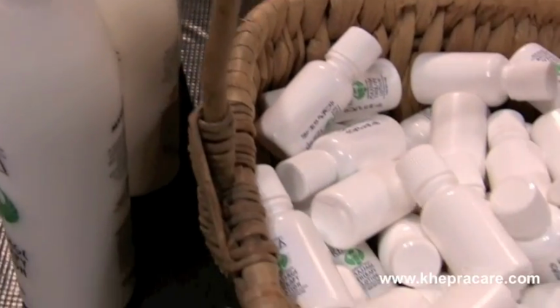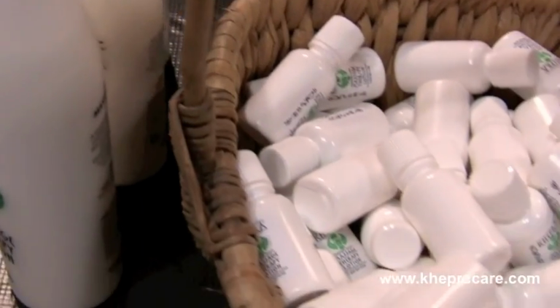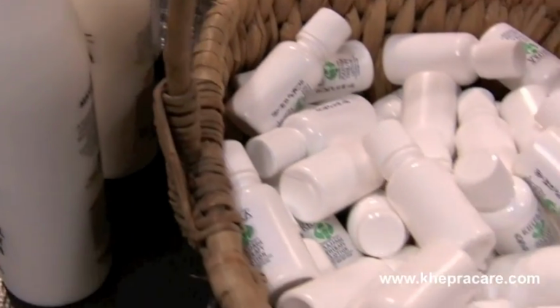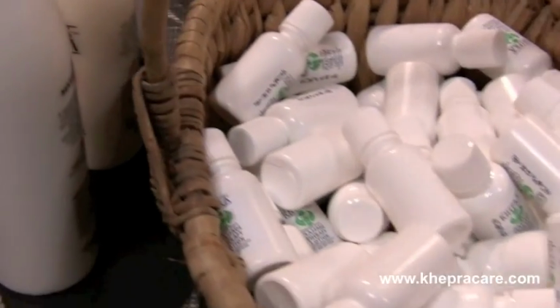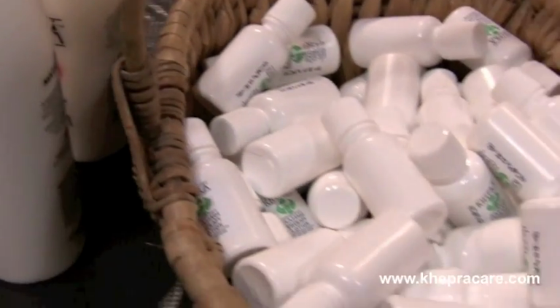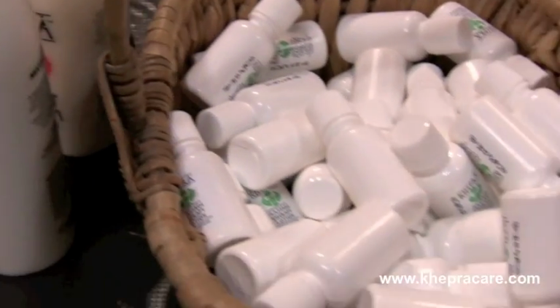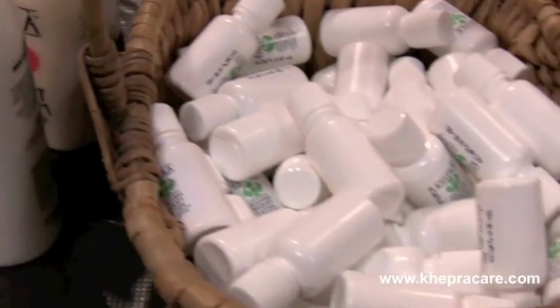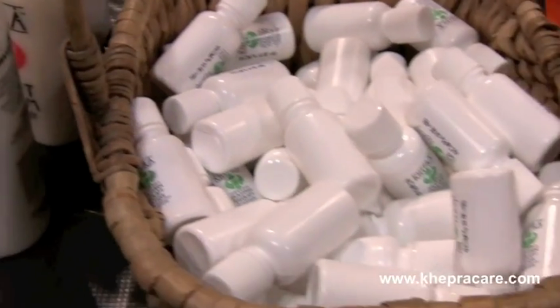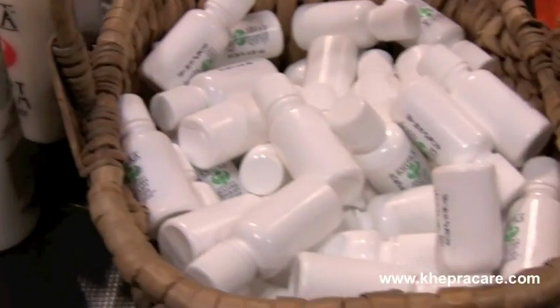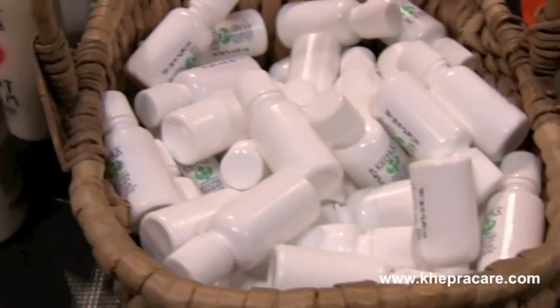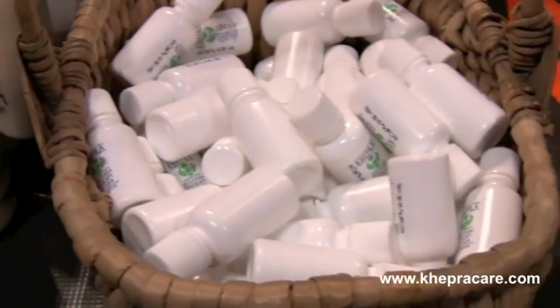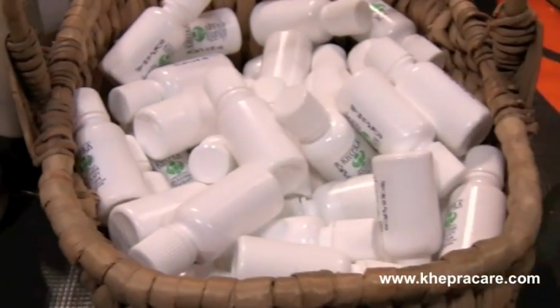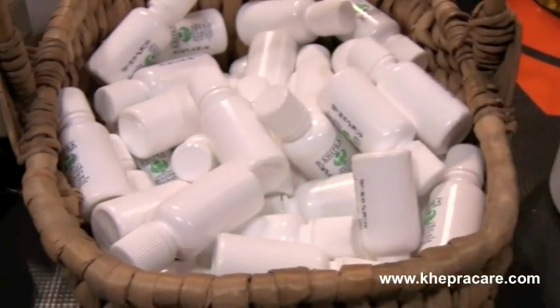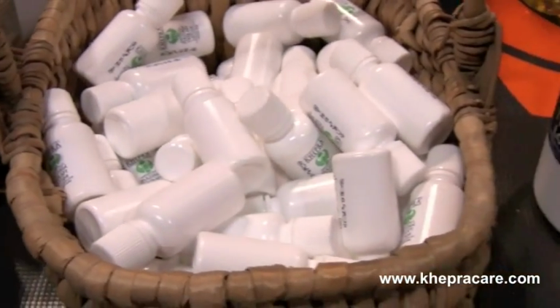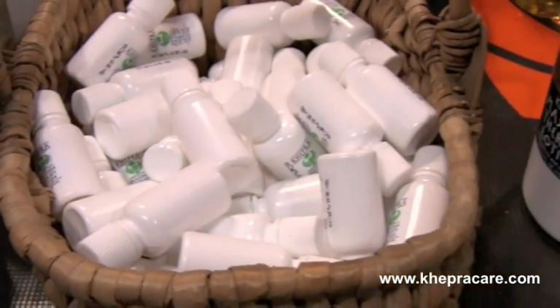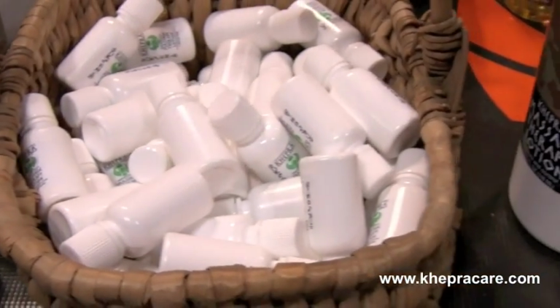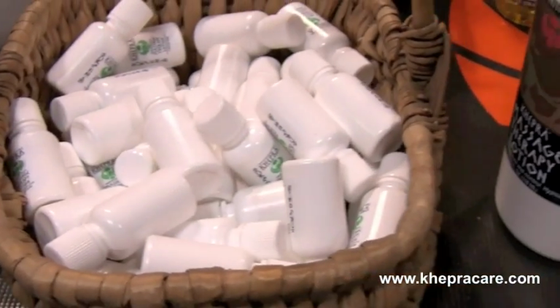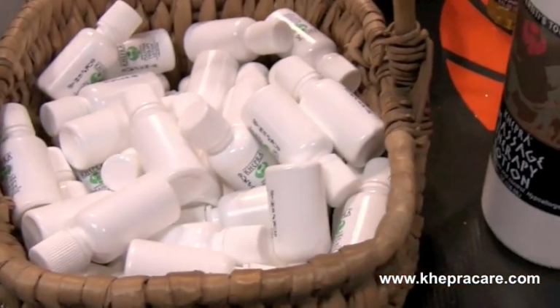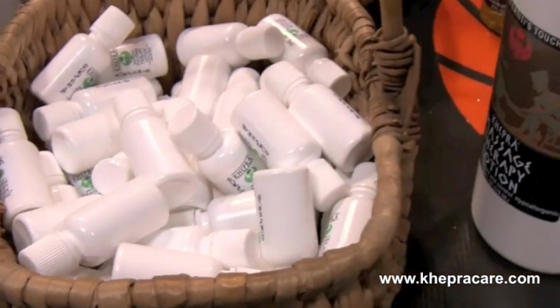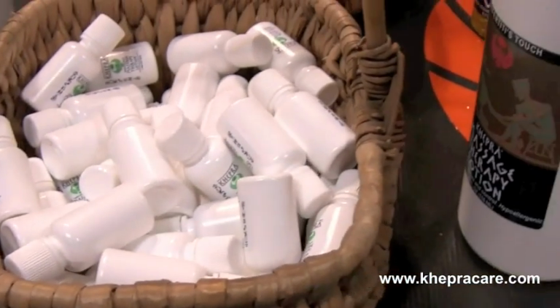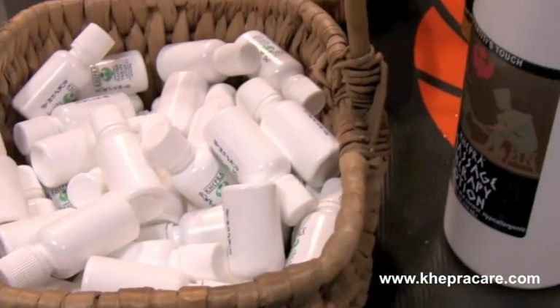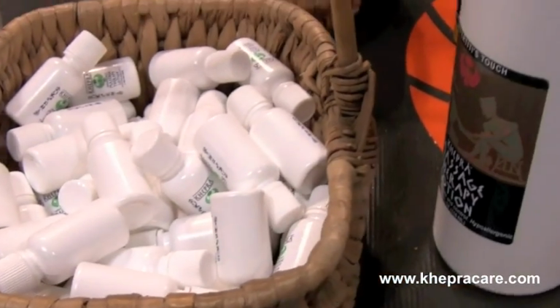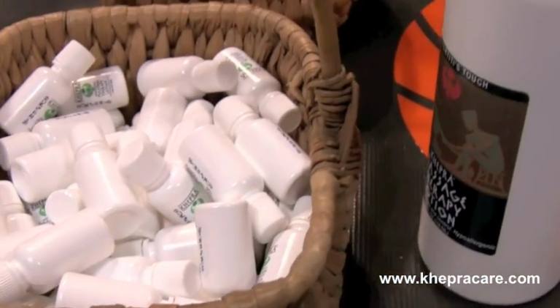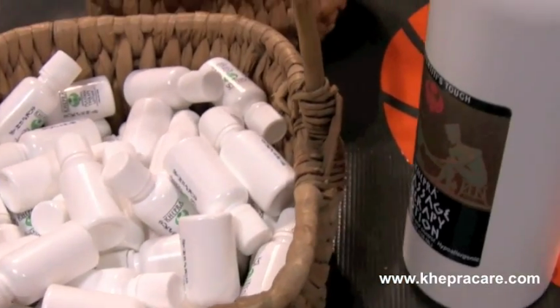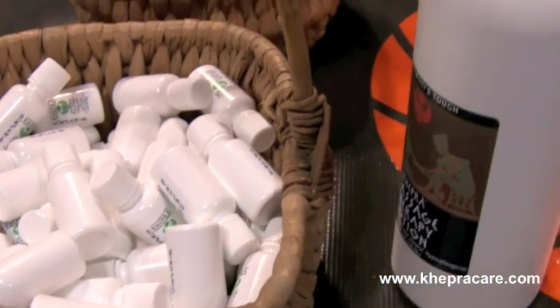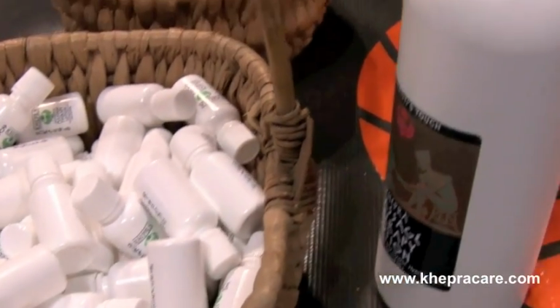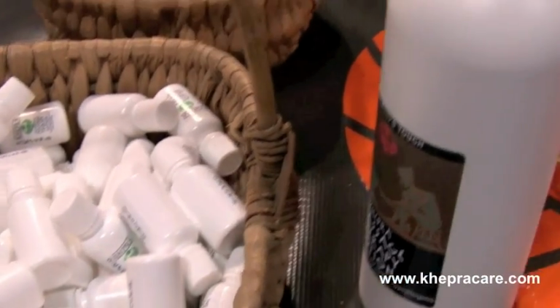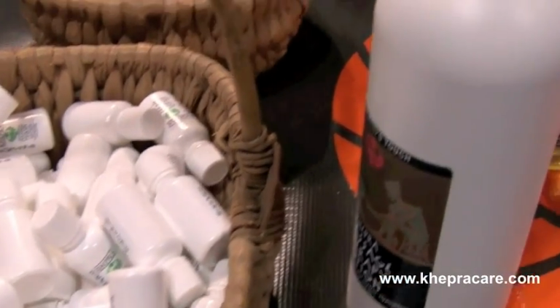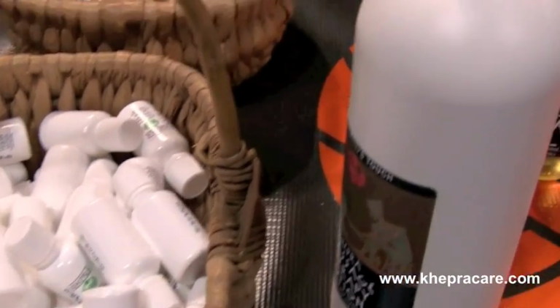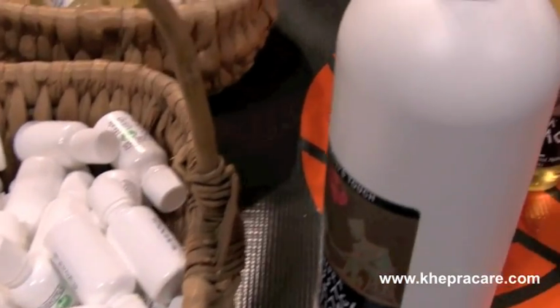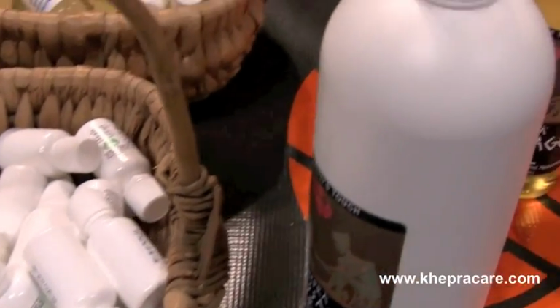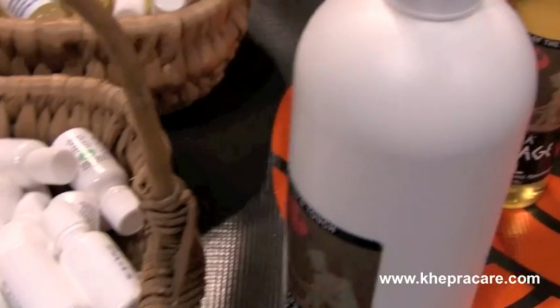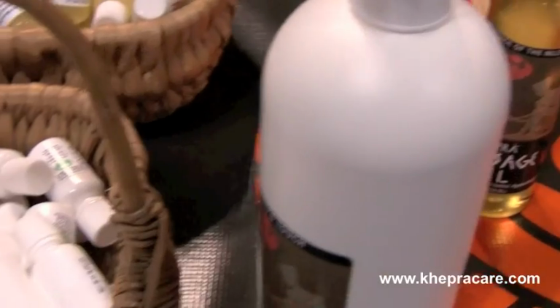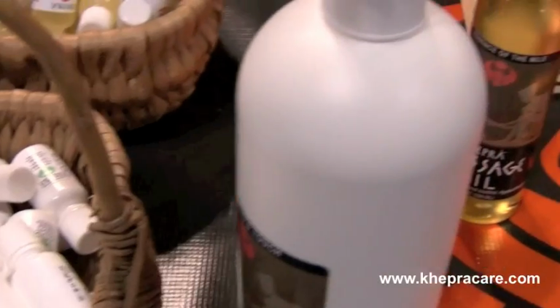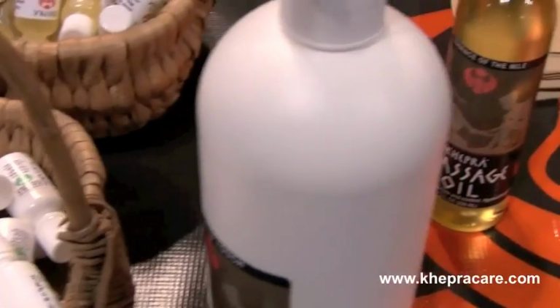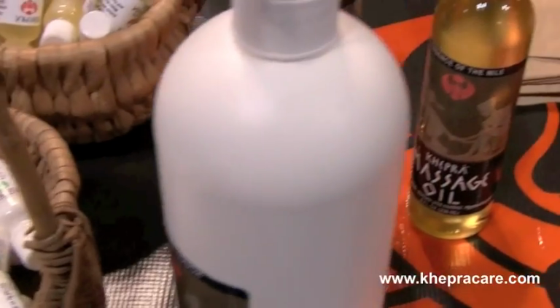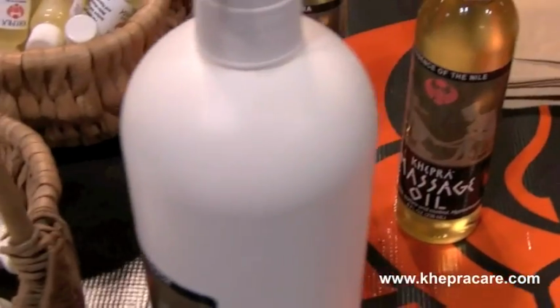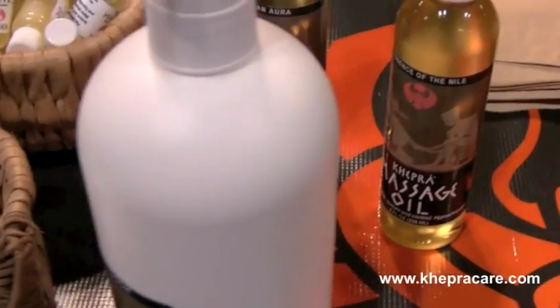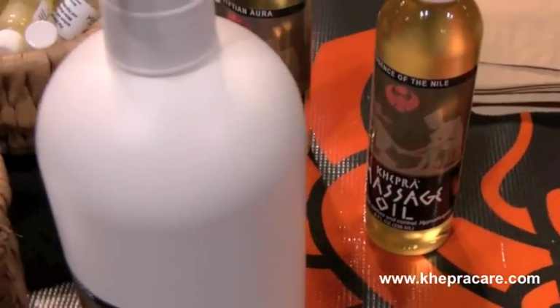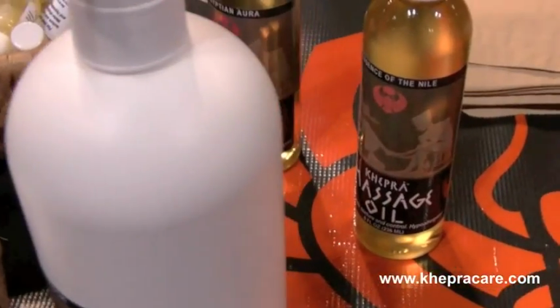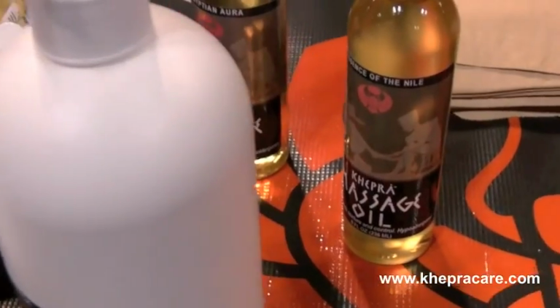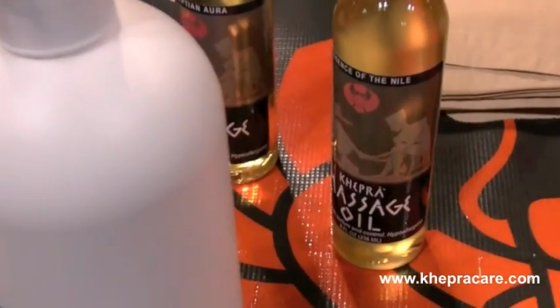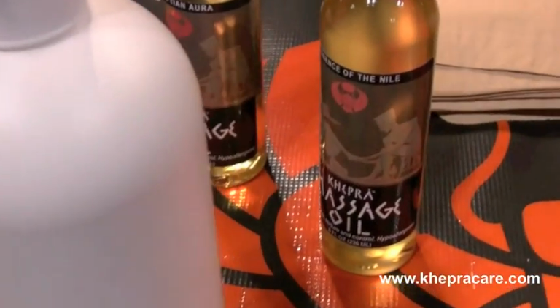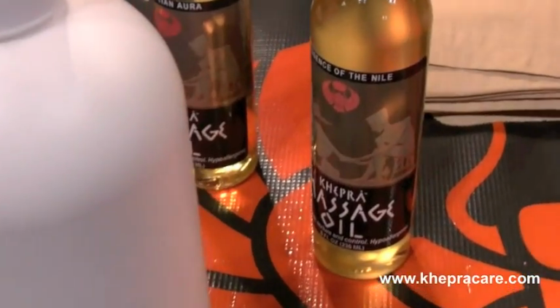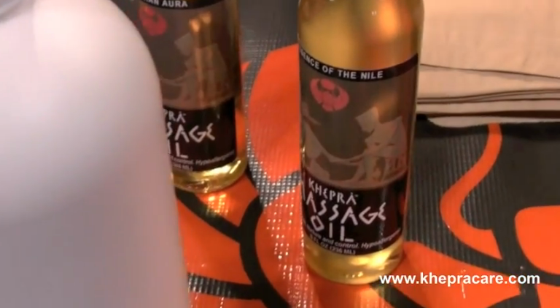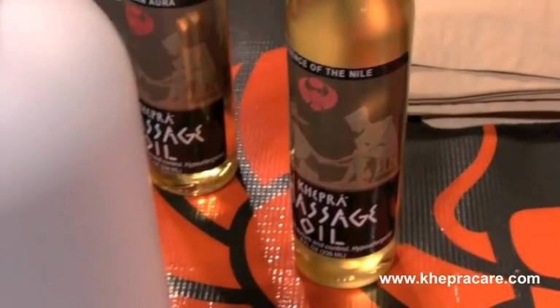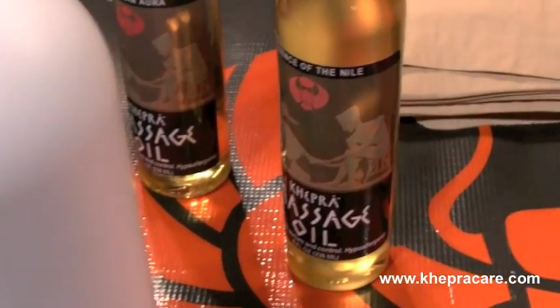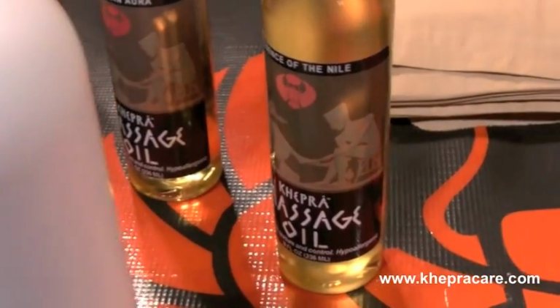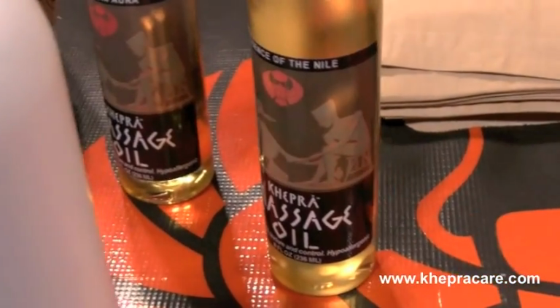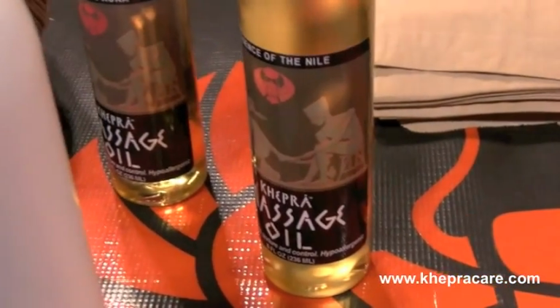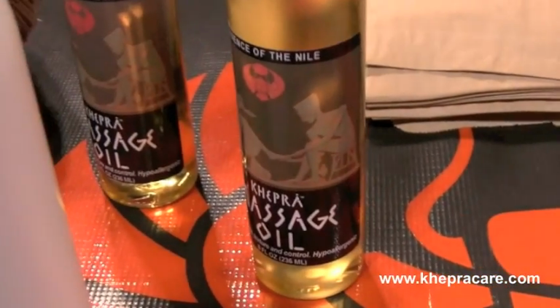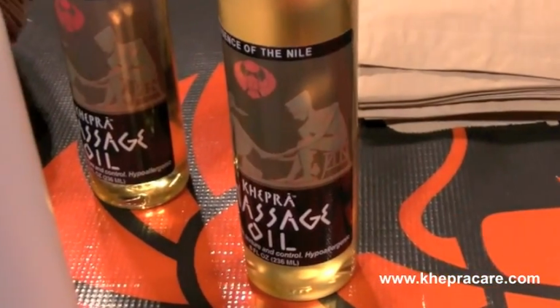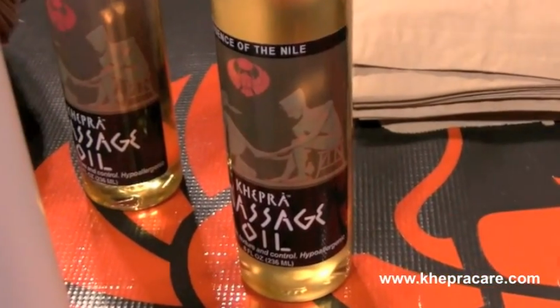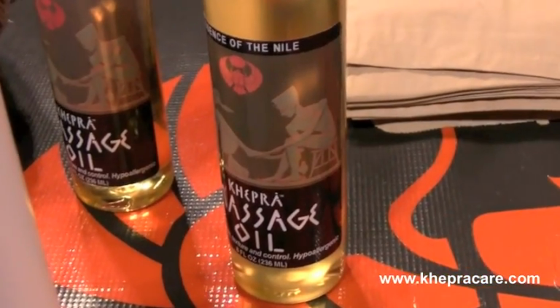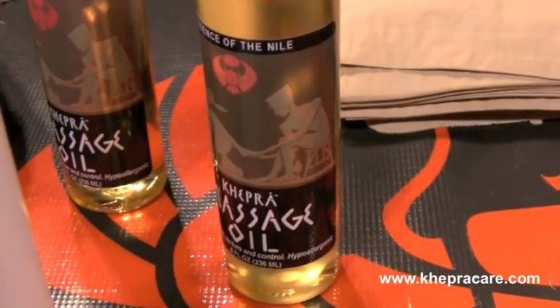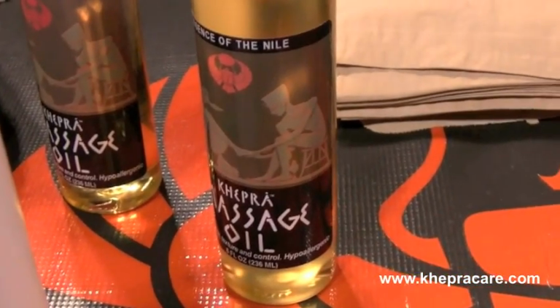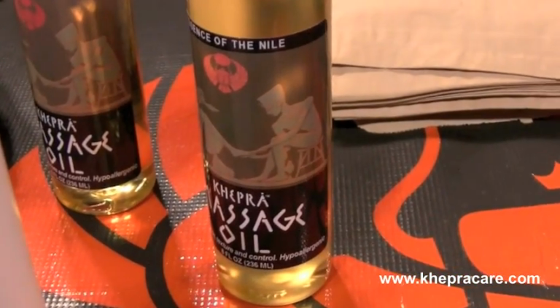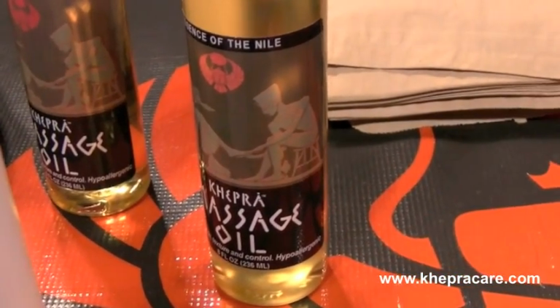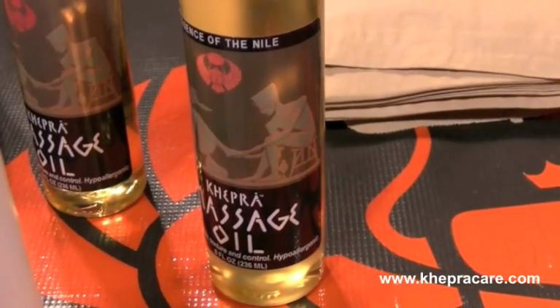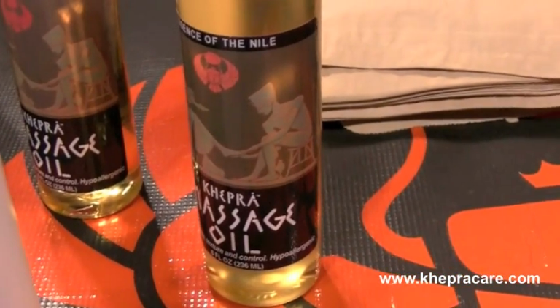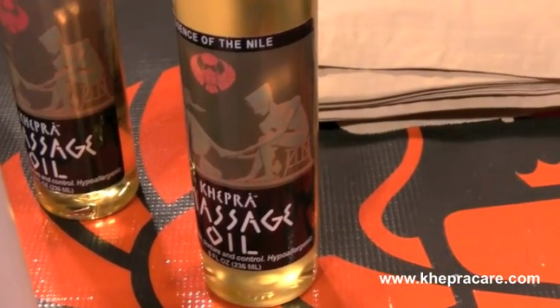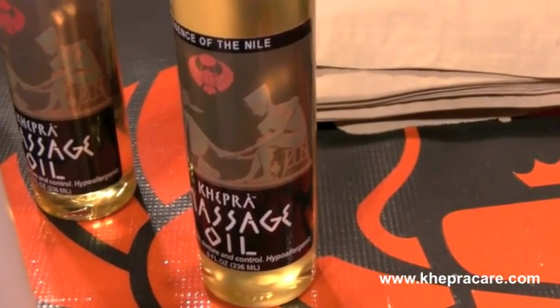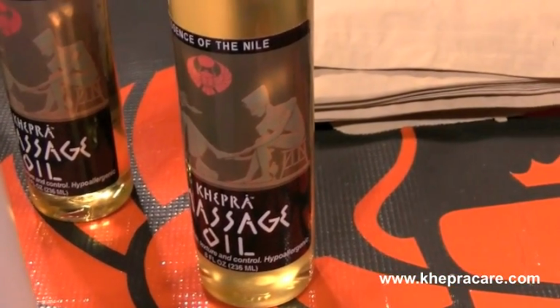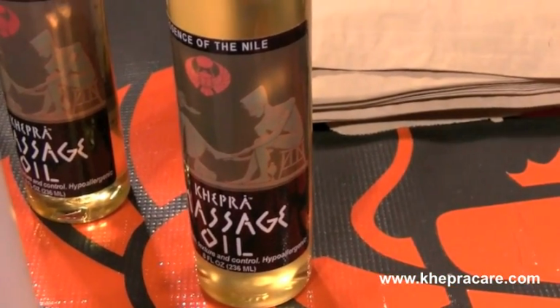Our products are all available in retail sizes of 4 and 8 ounces, as well as professional sizes of 32 ounces, half gallons, and gallons.